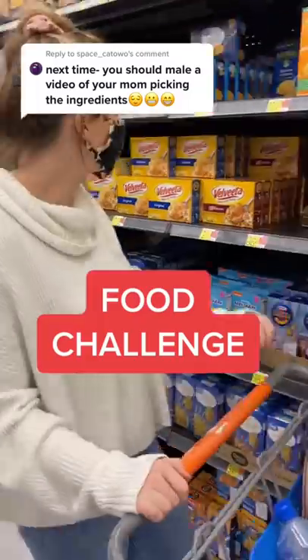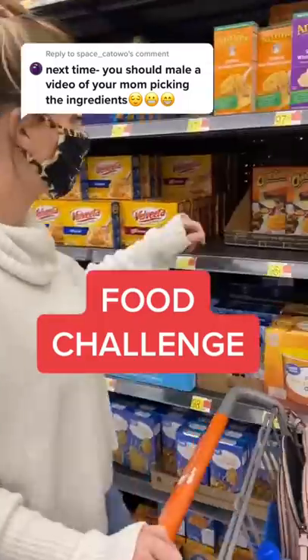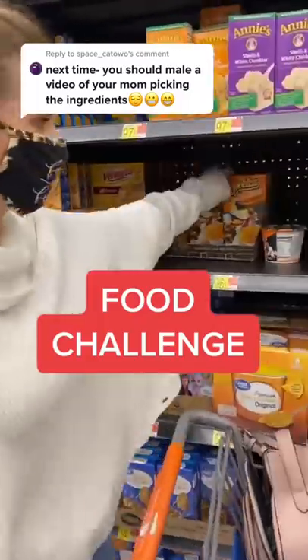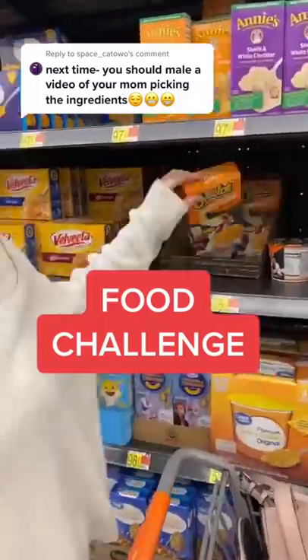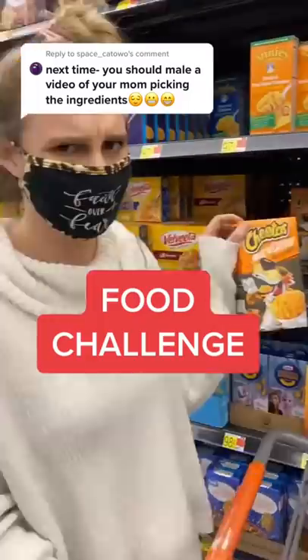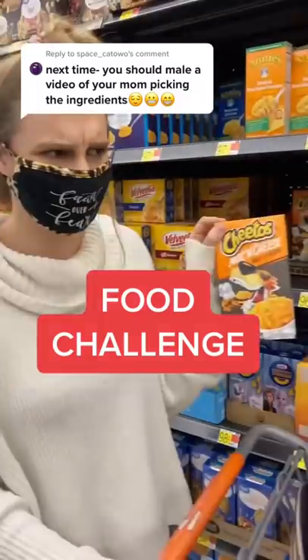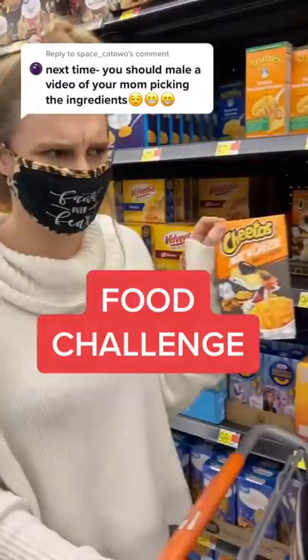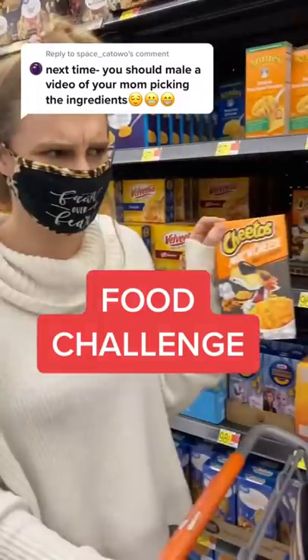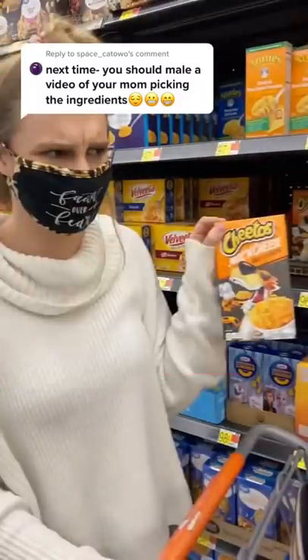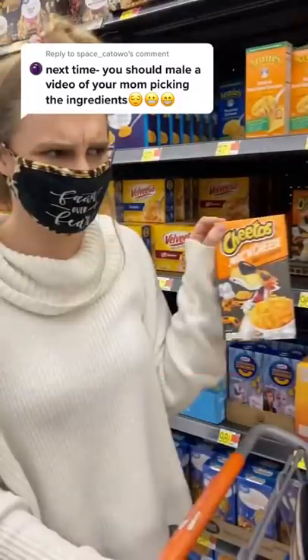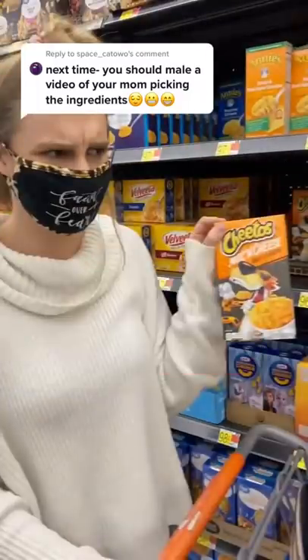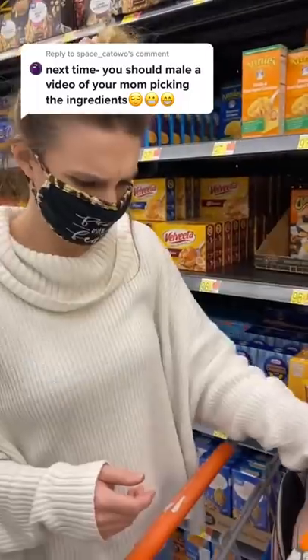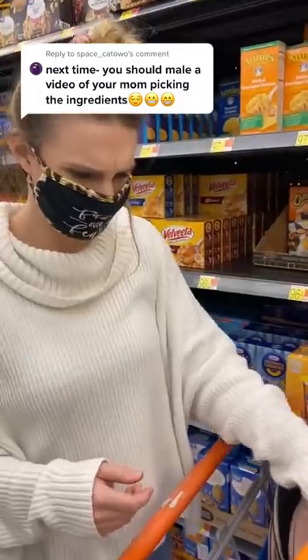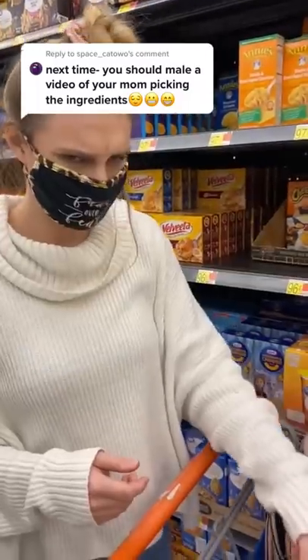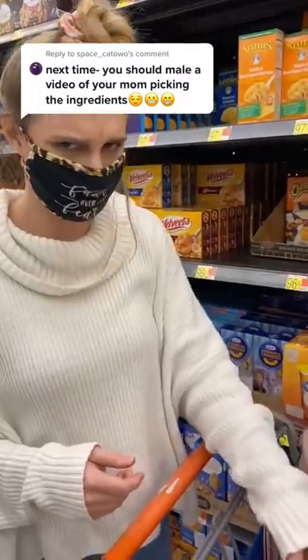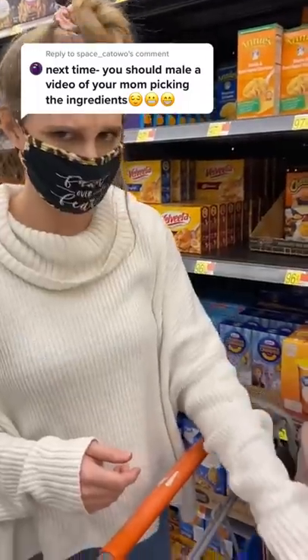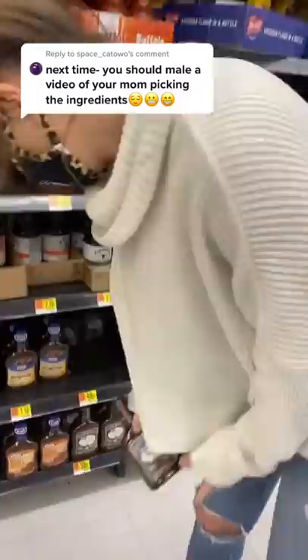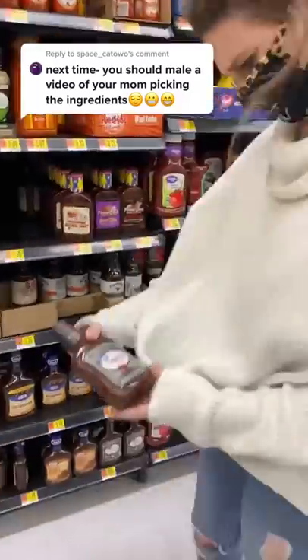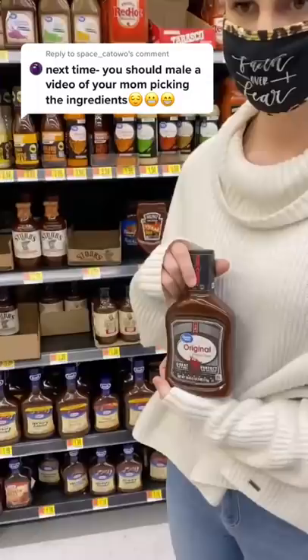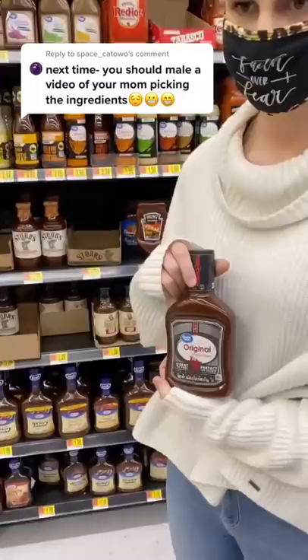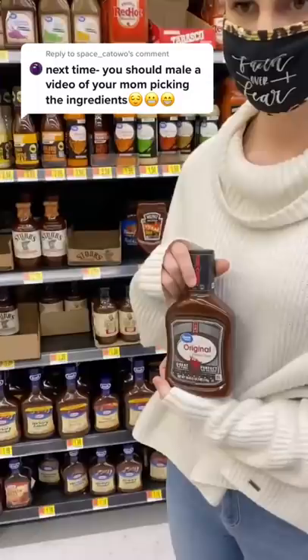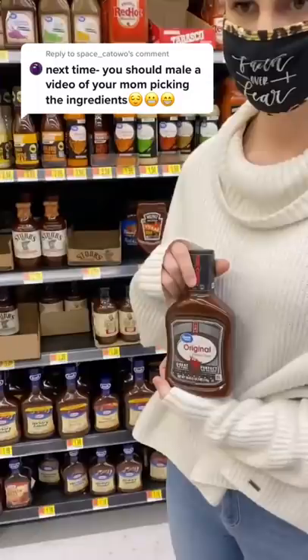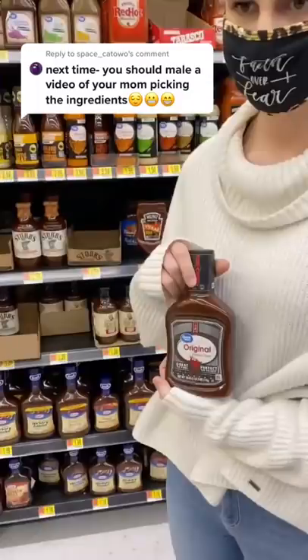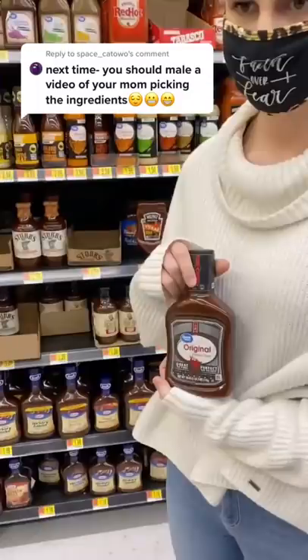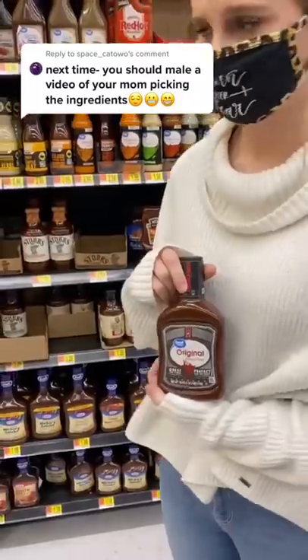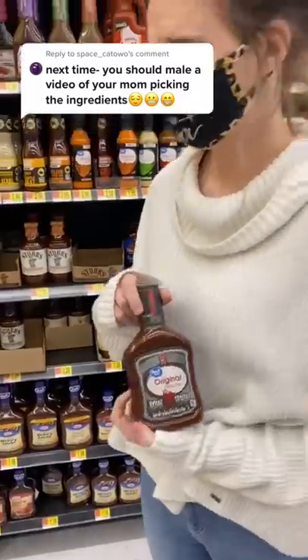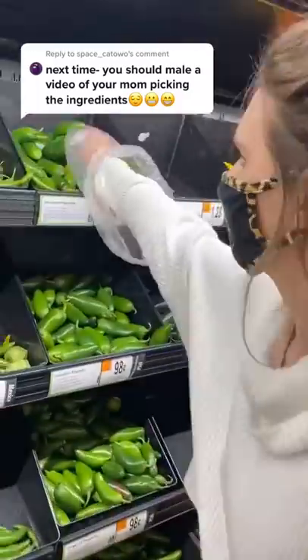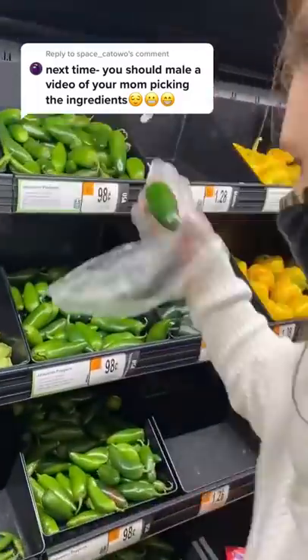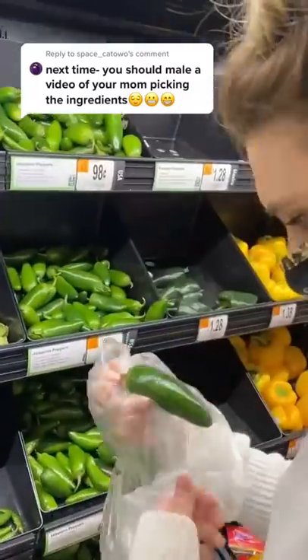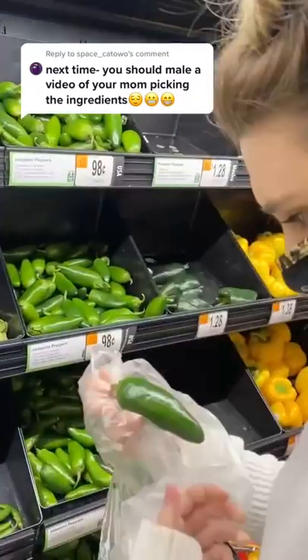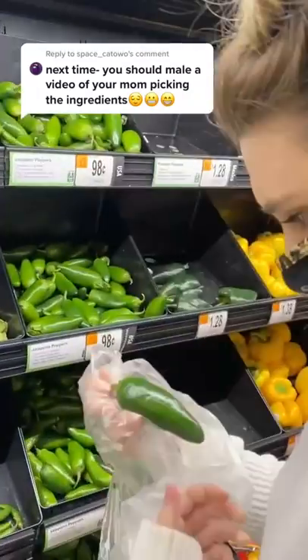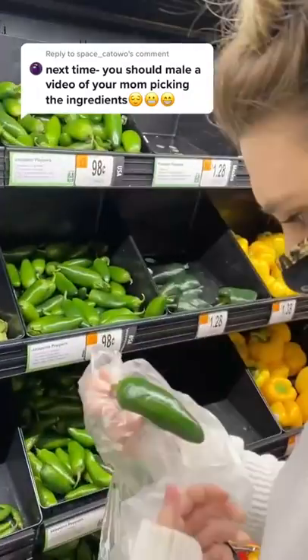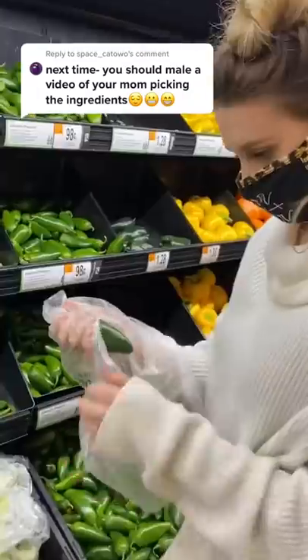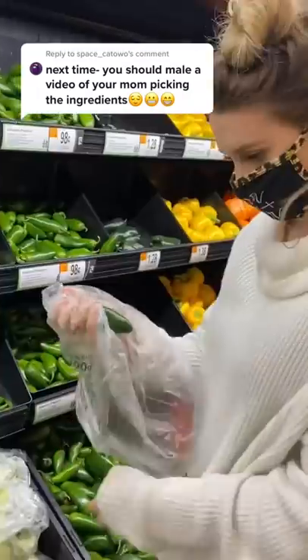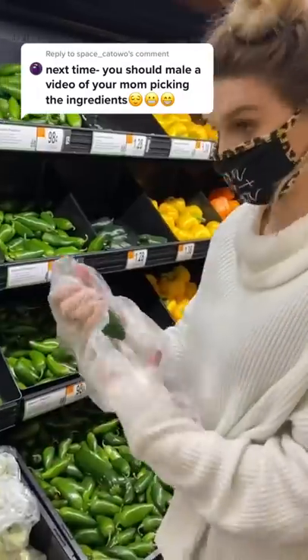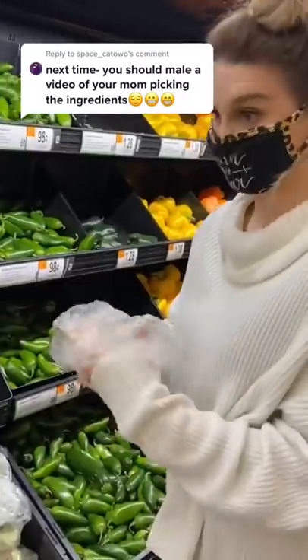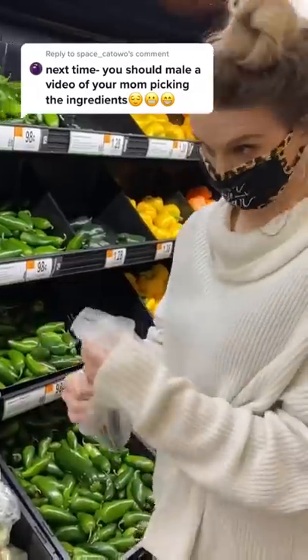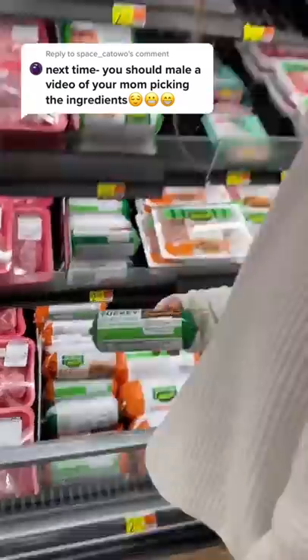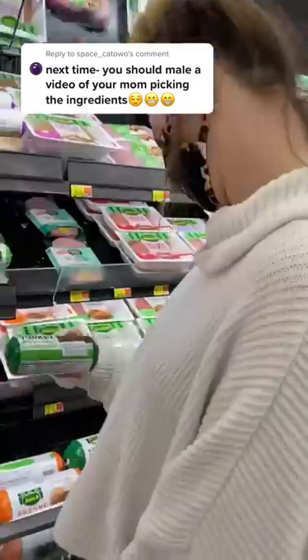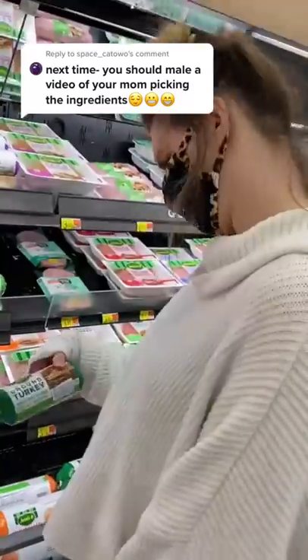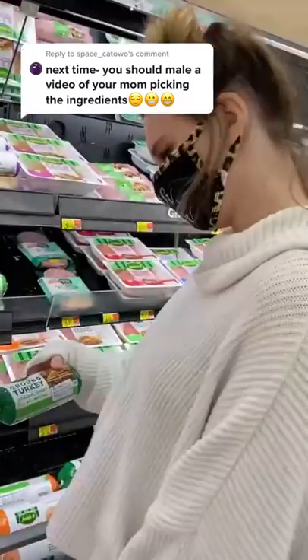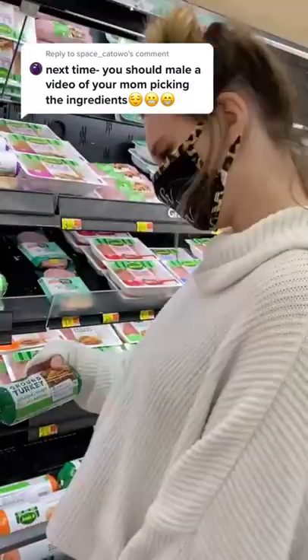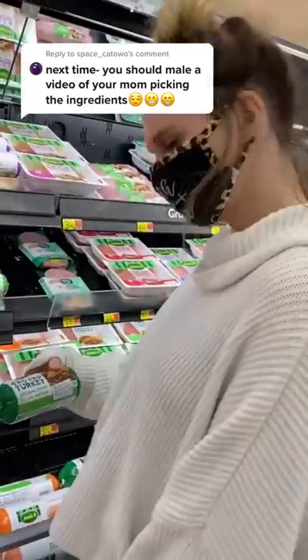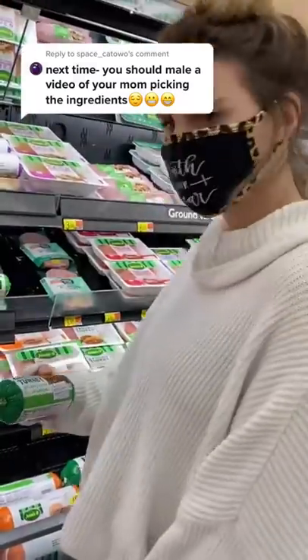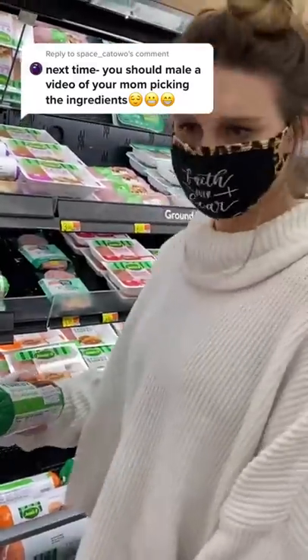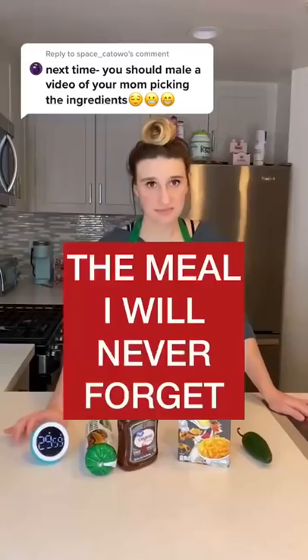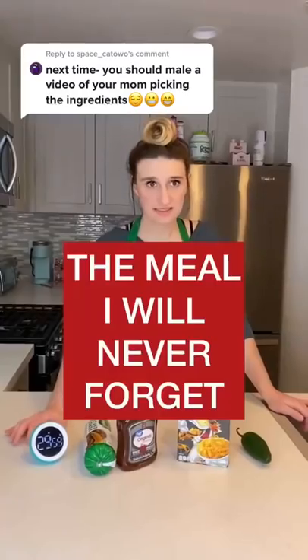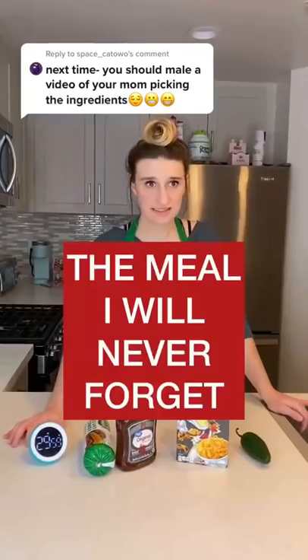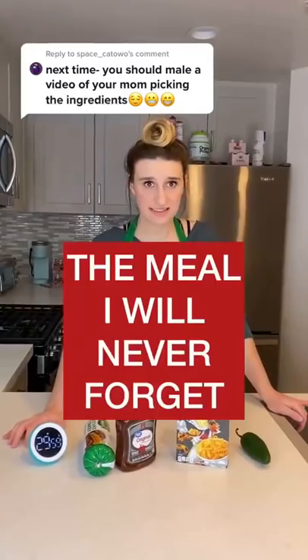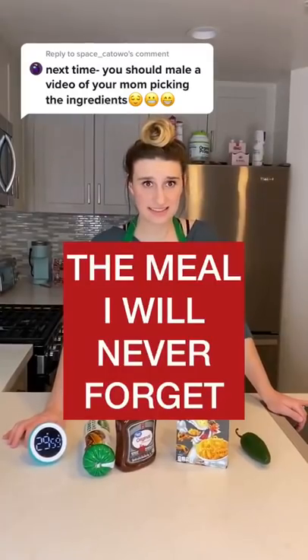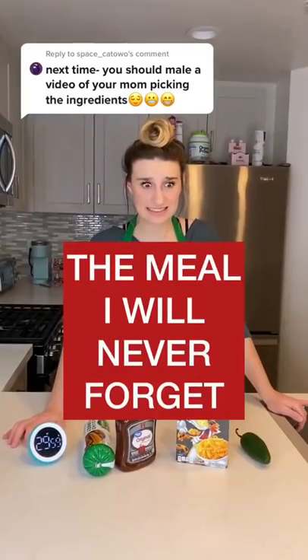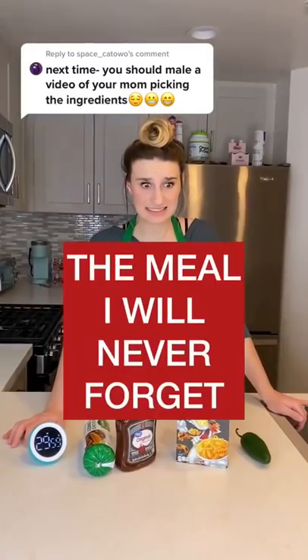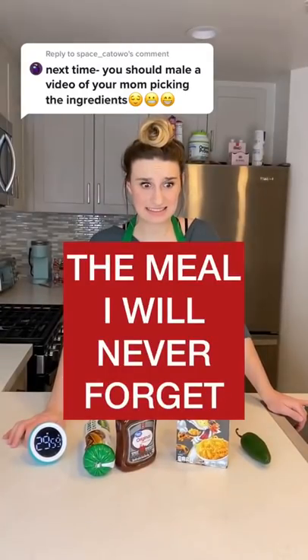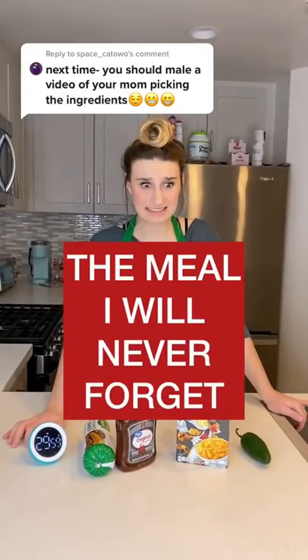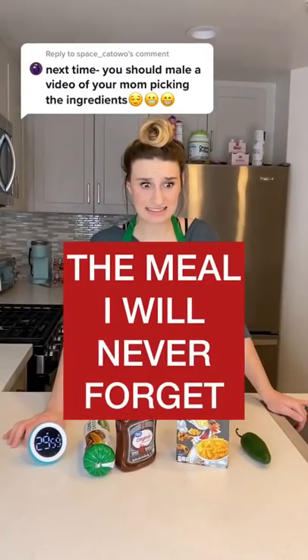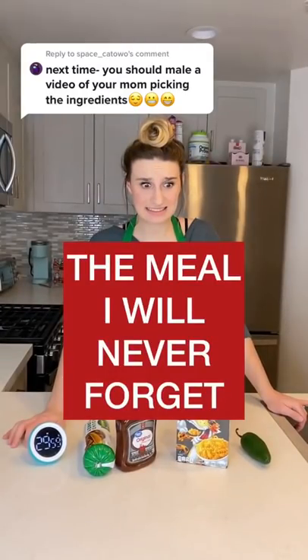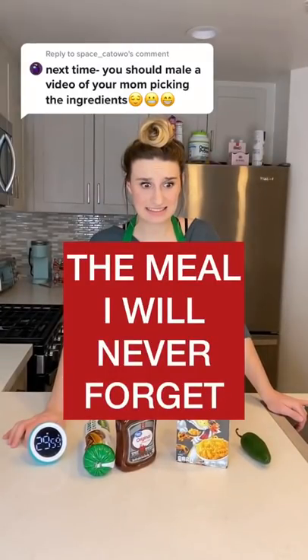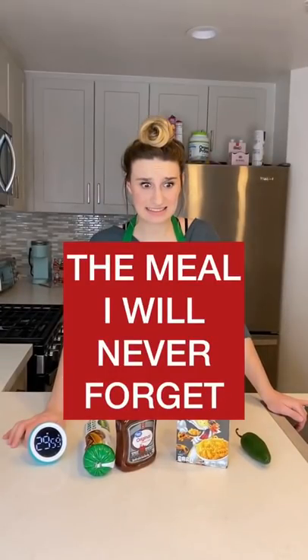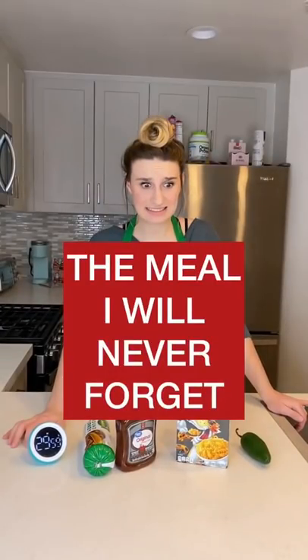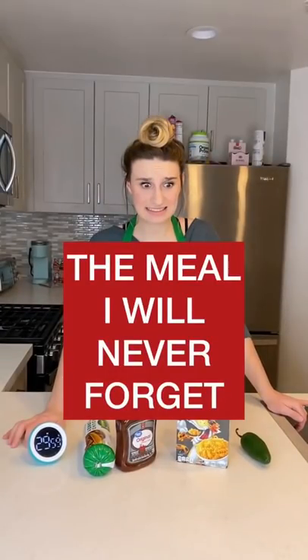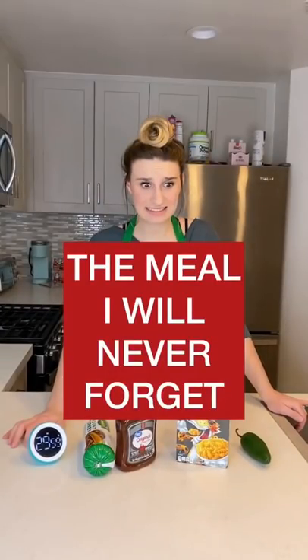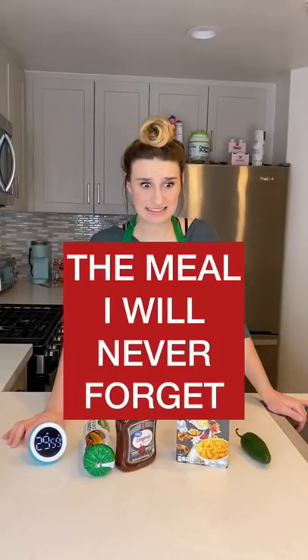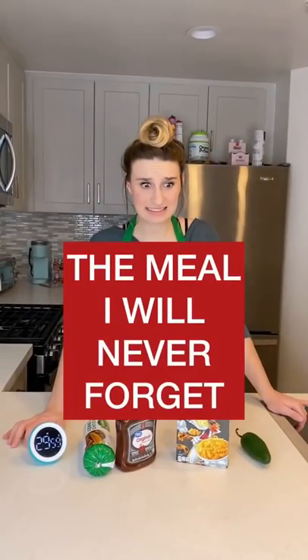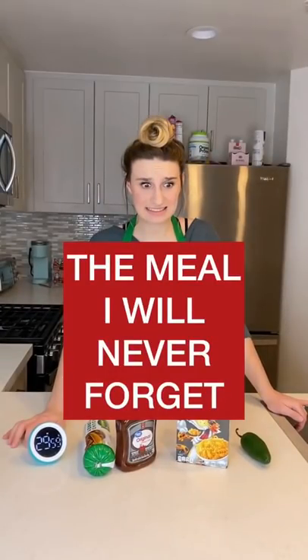My mom challenged me to make a meal out of mac and cheese, barbecue sauce, a jalapeno, and ground turkey. This was about to be a meal that I would never forget.